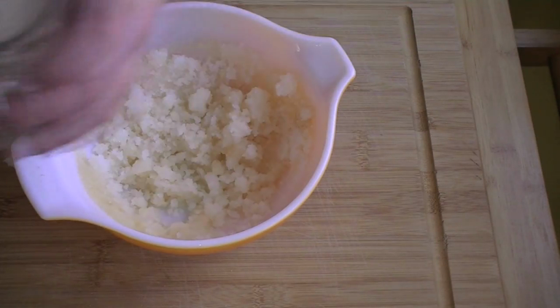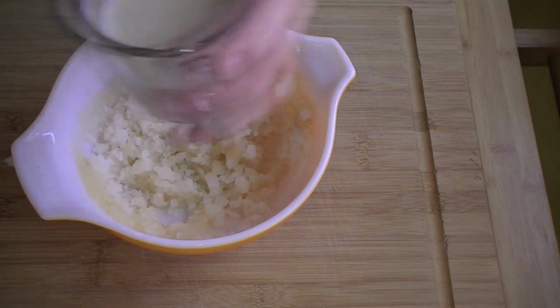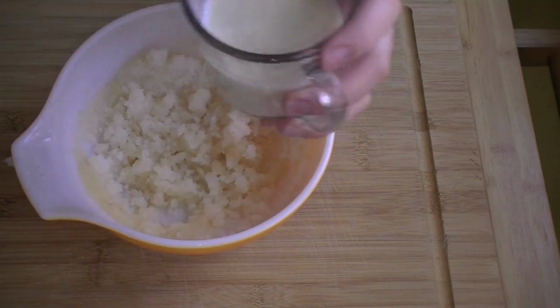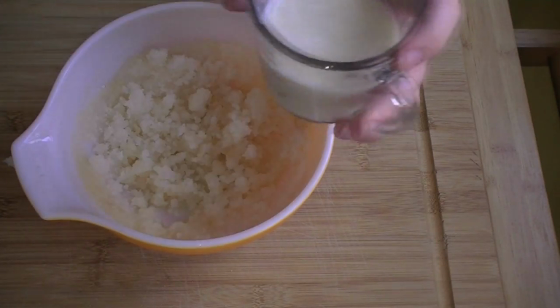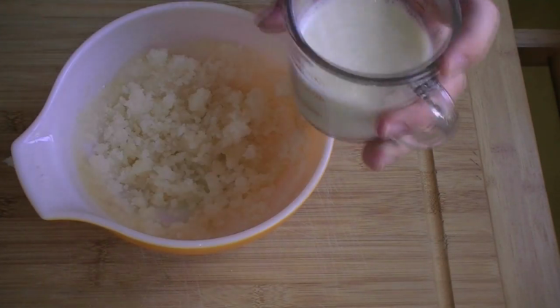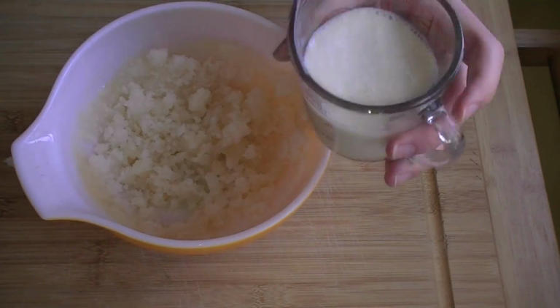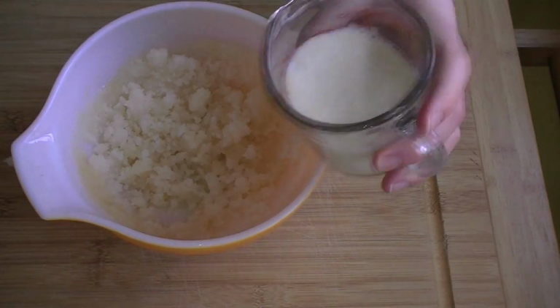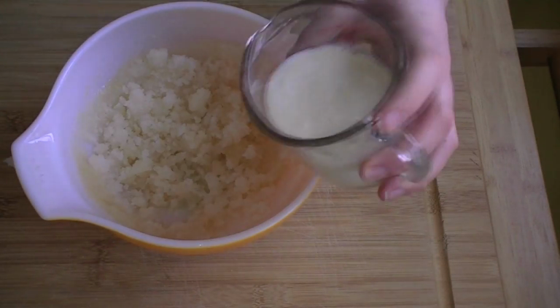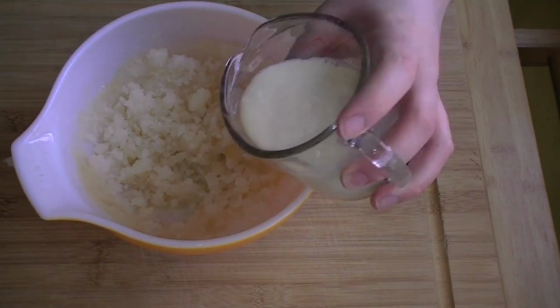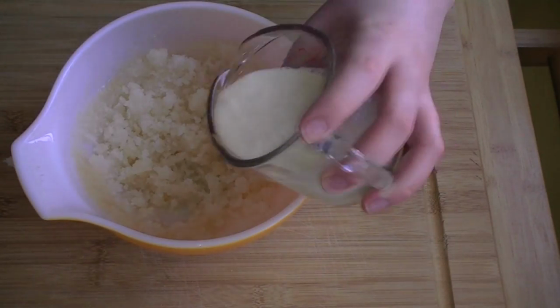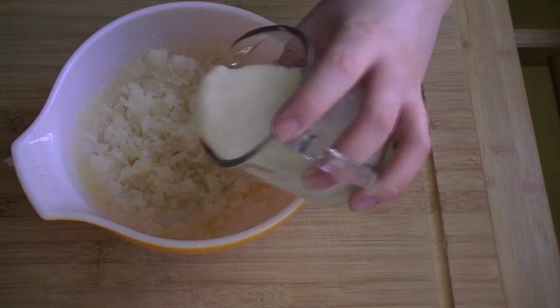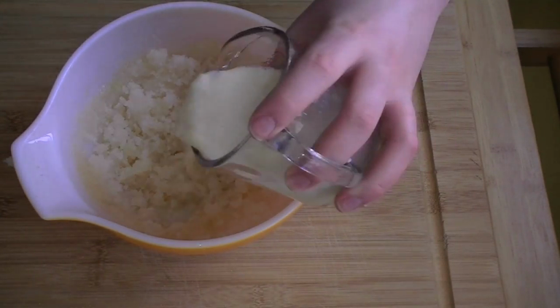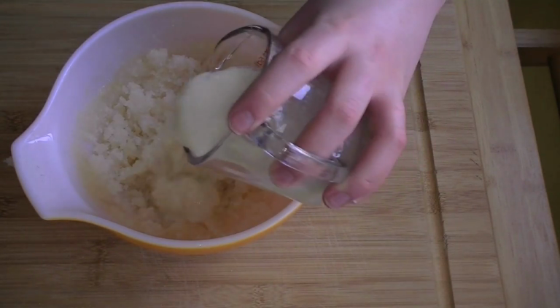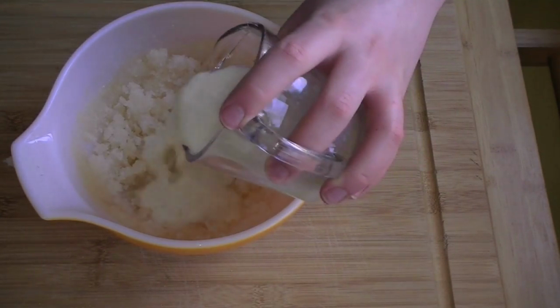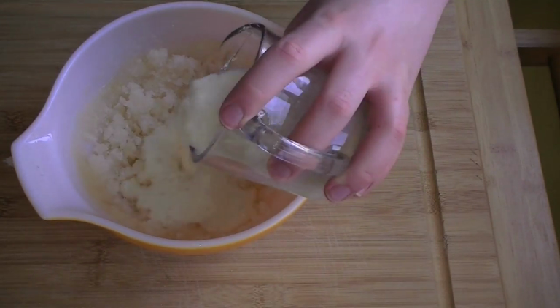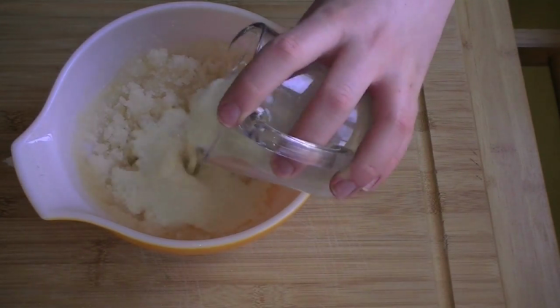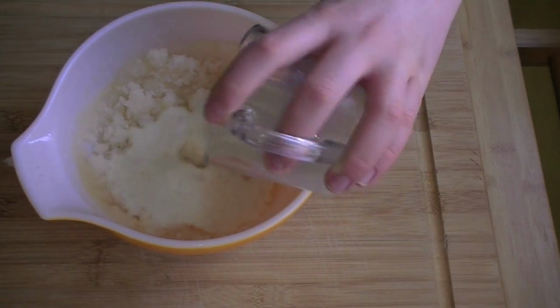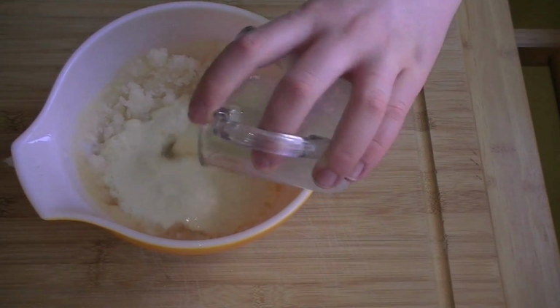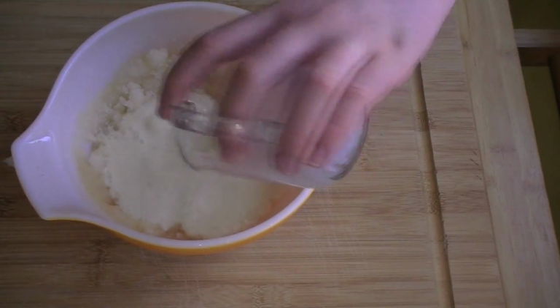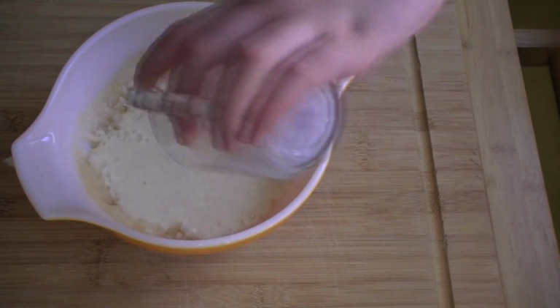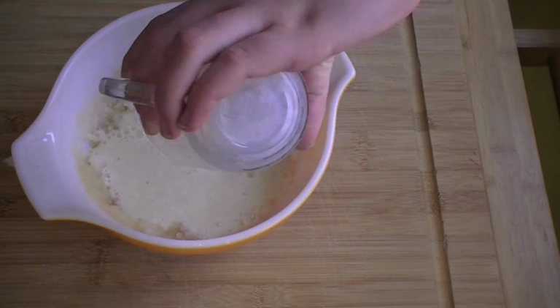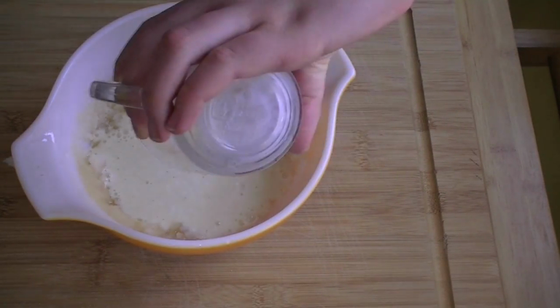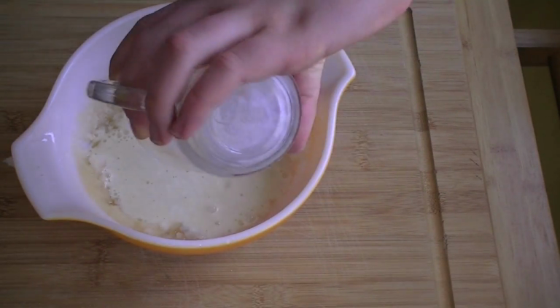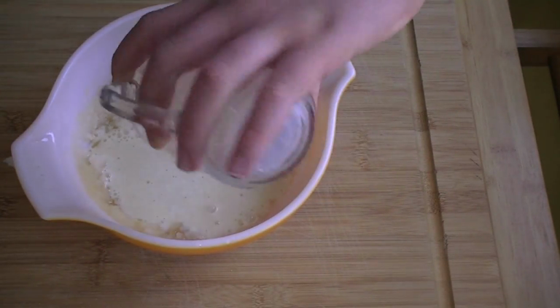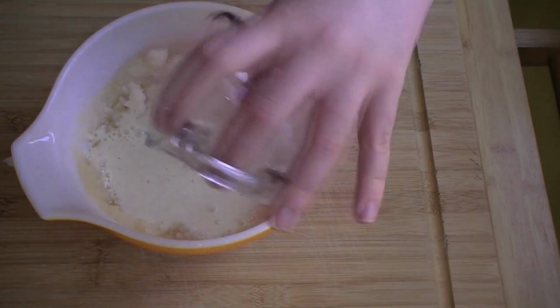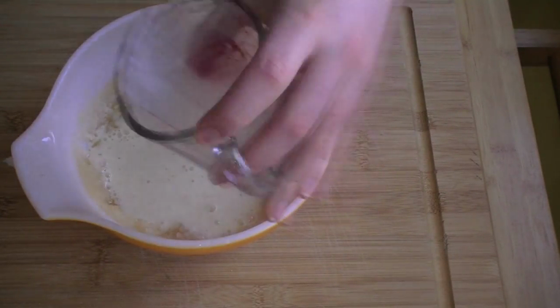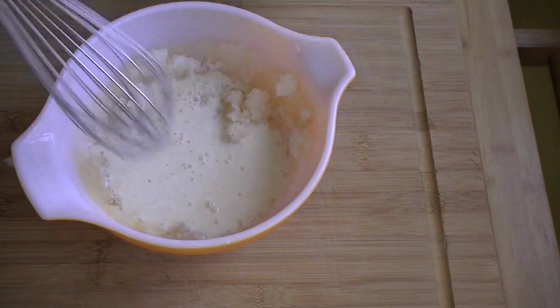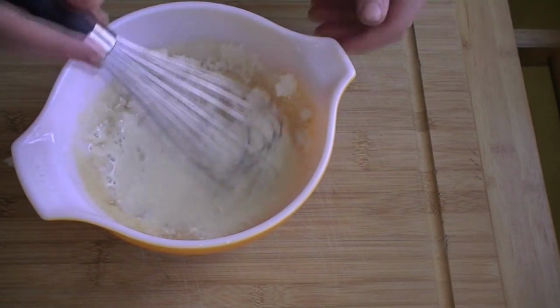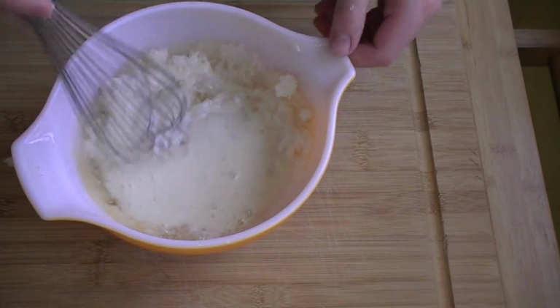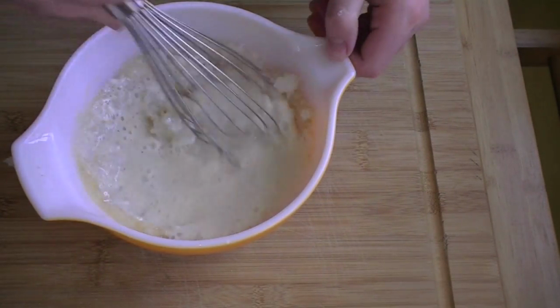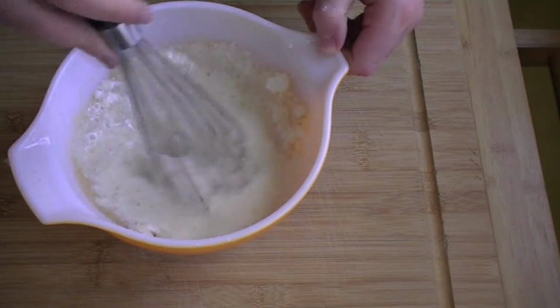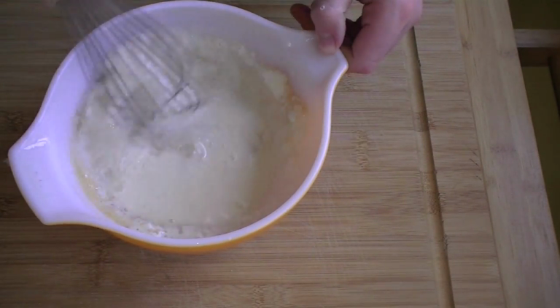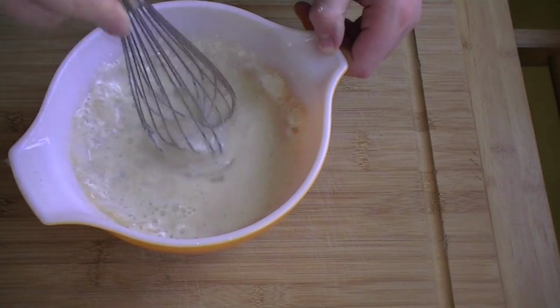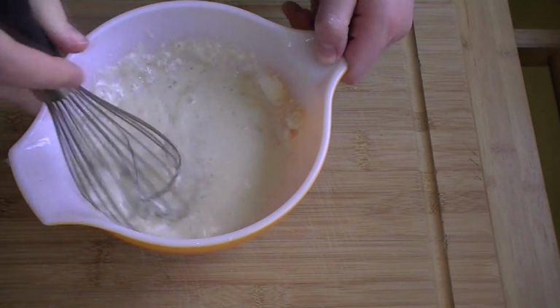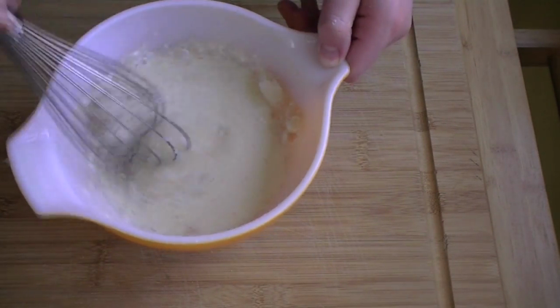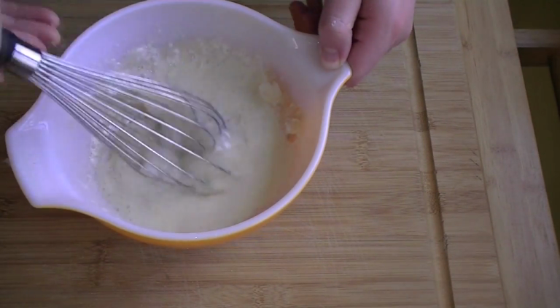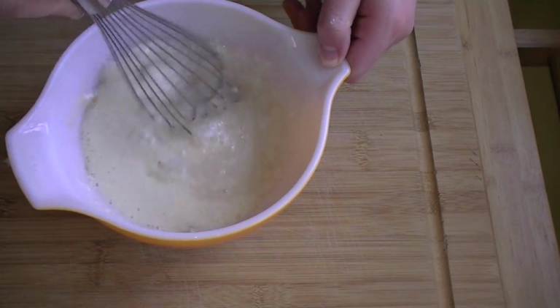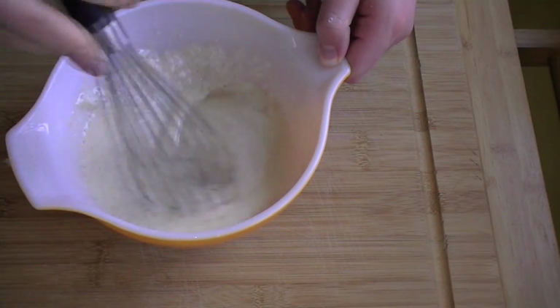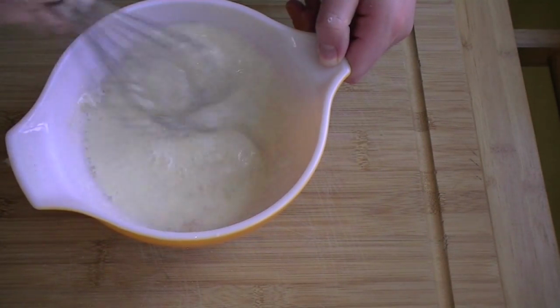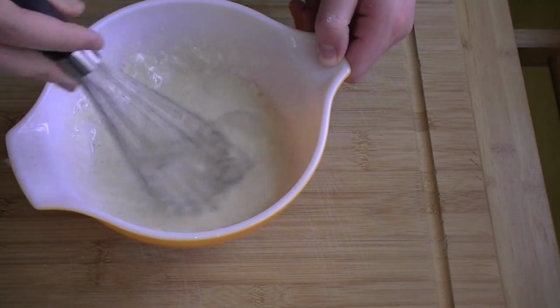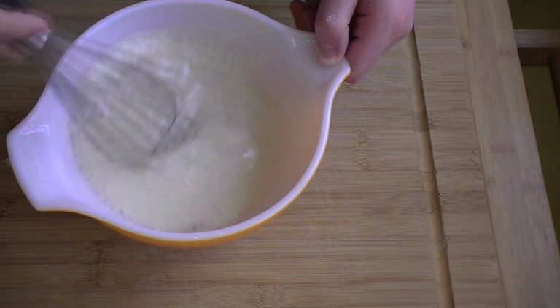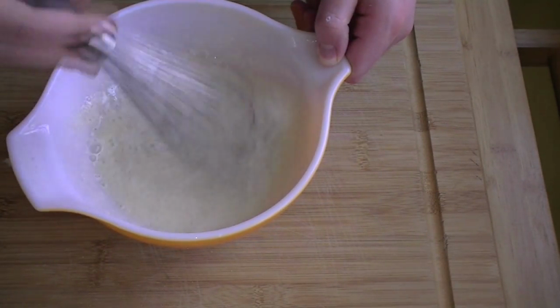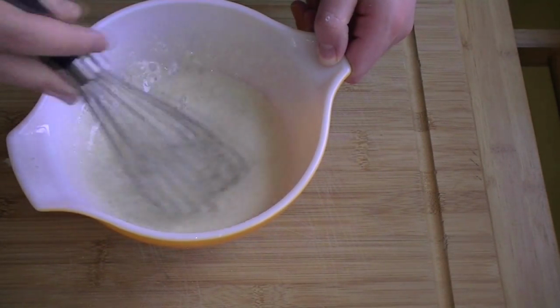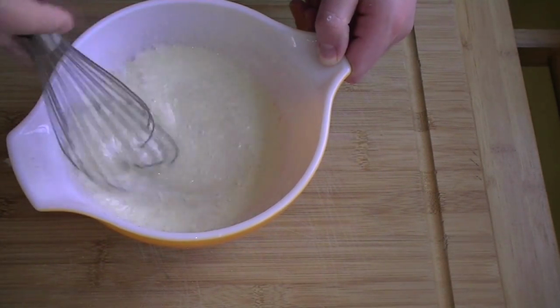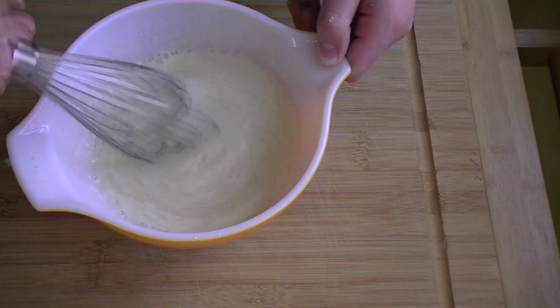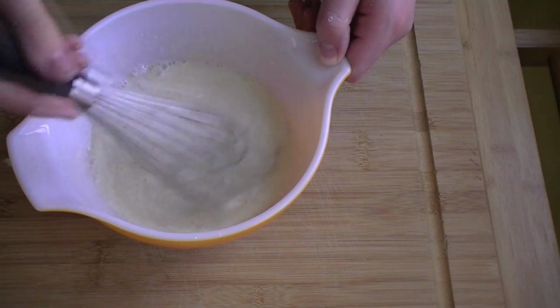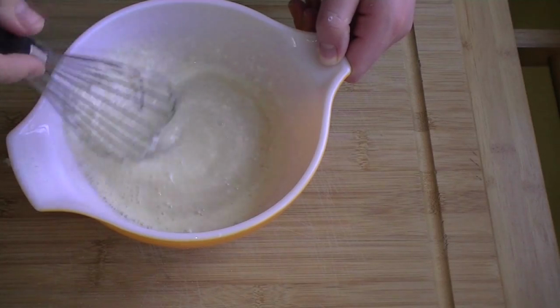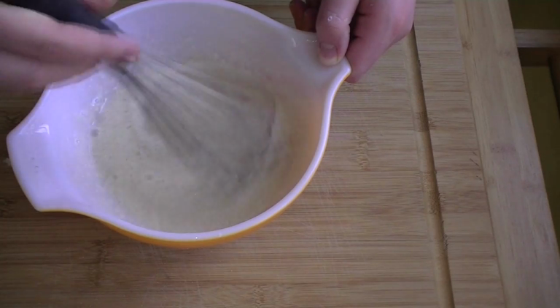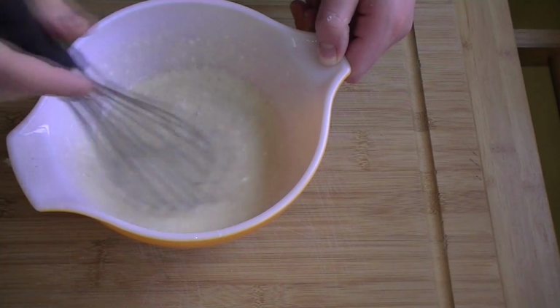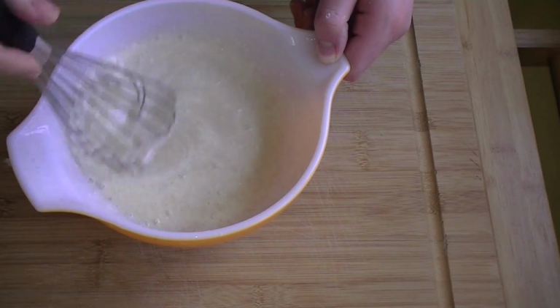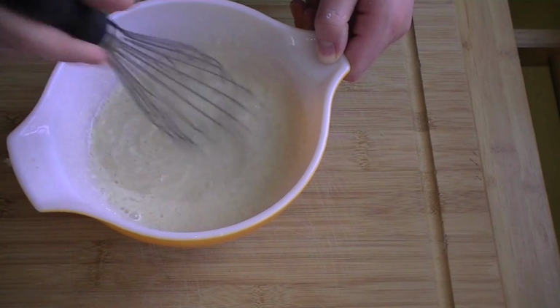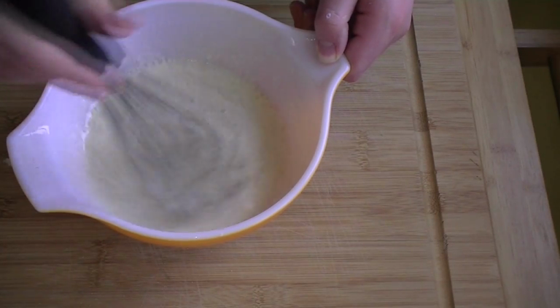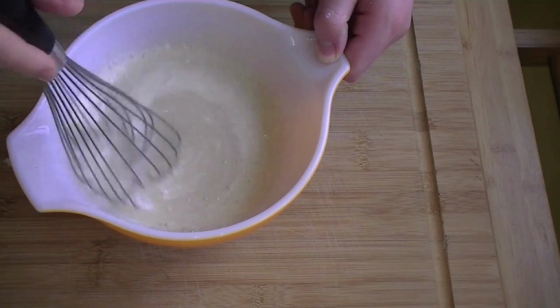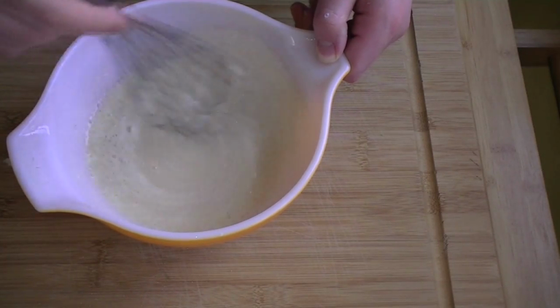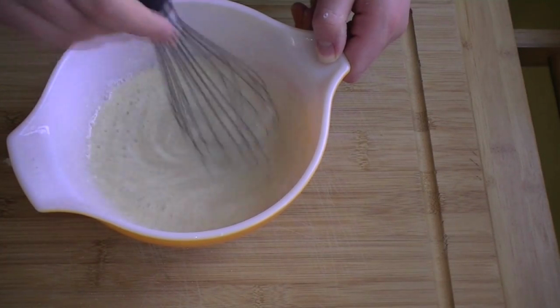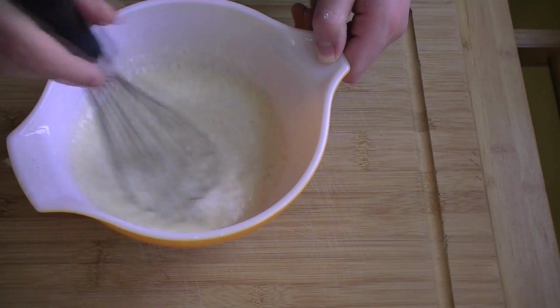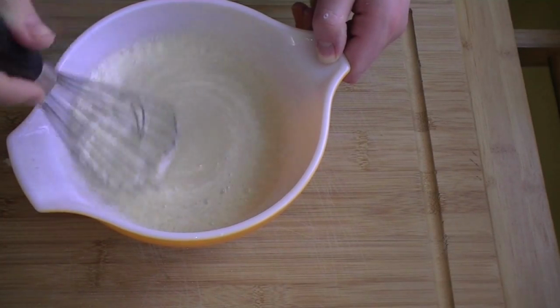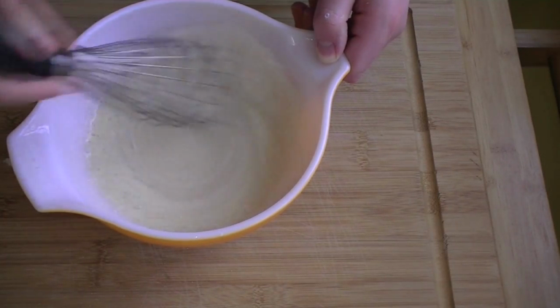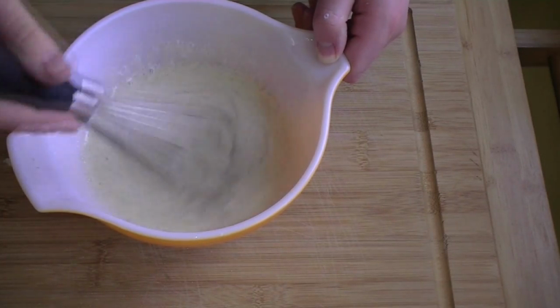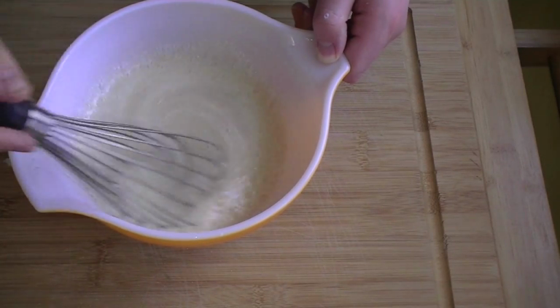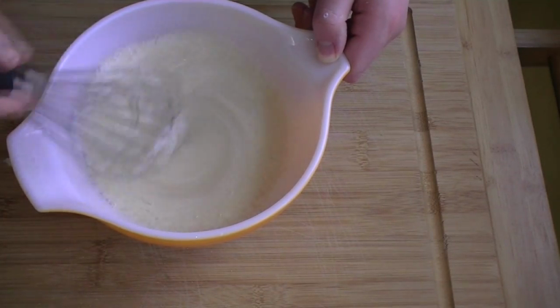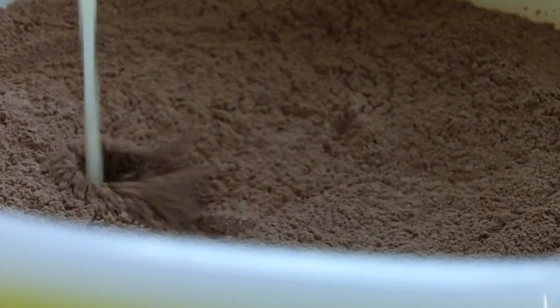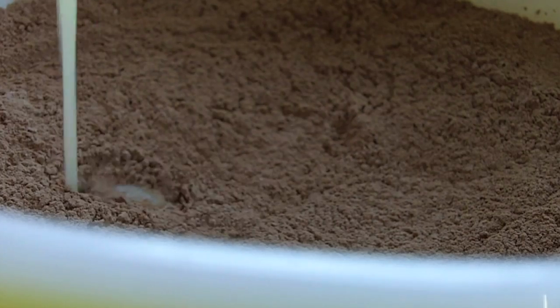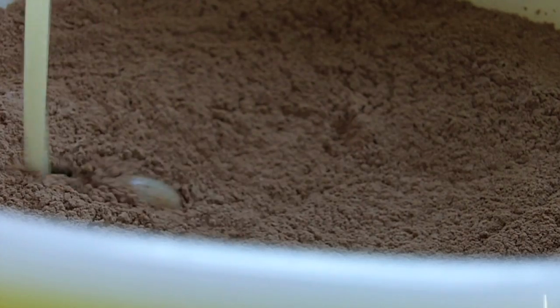Add your curdled milk to the oily sugar, mix it together, and then dump it on the dry ingredients.